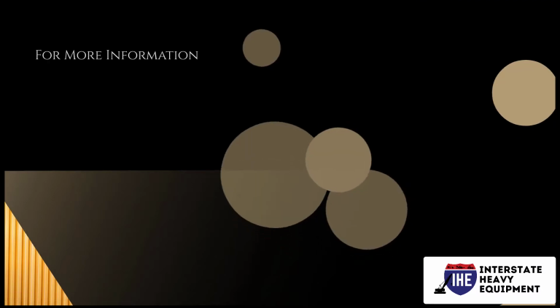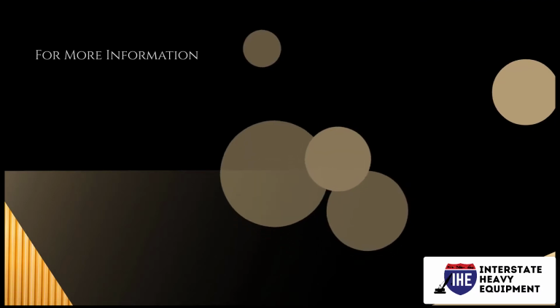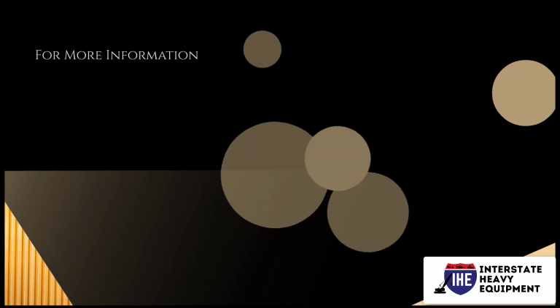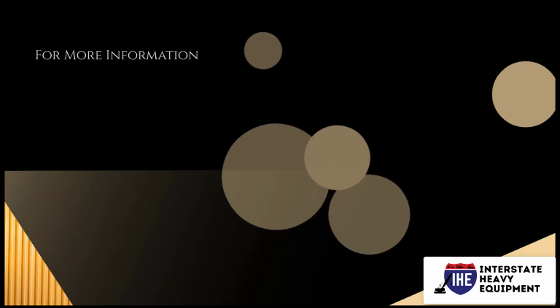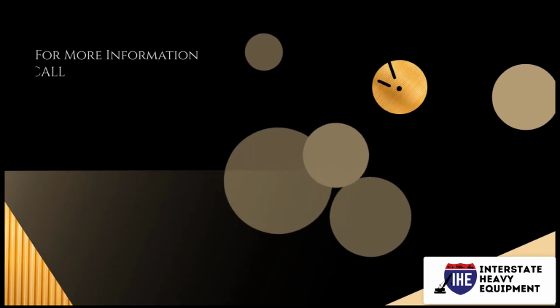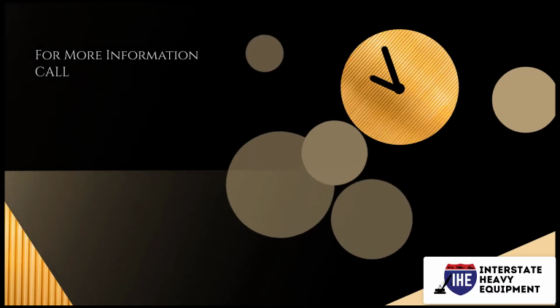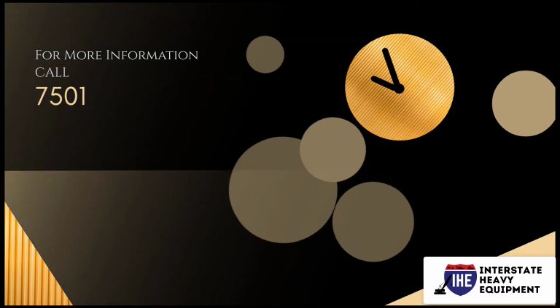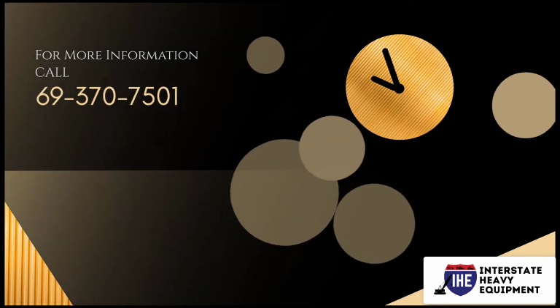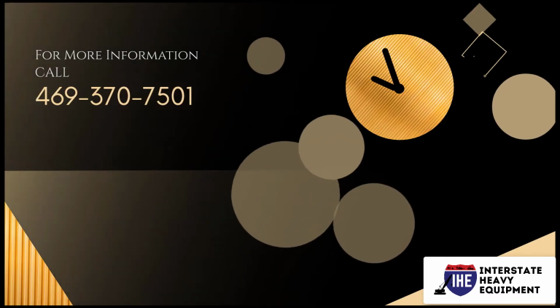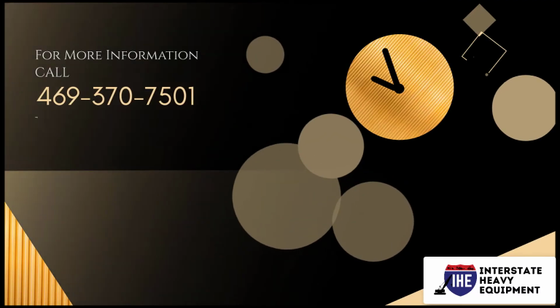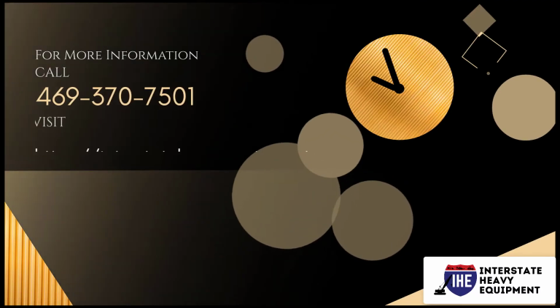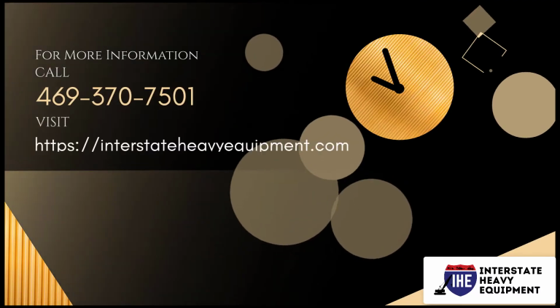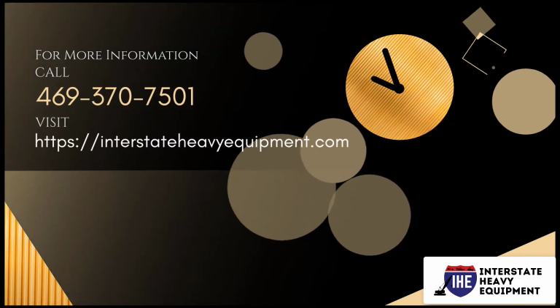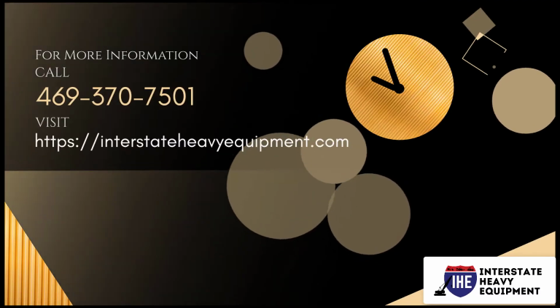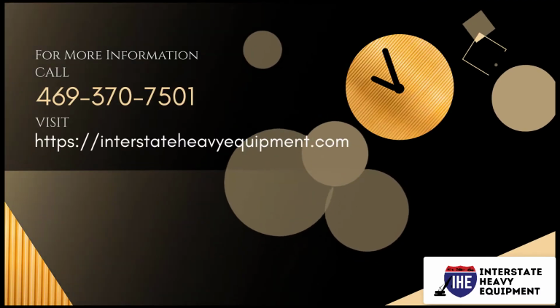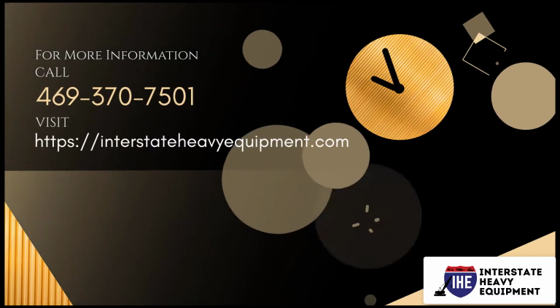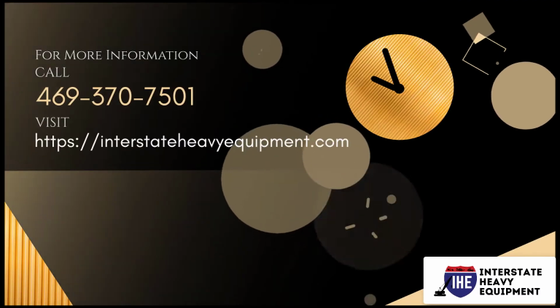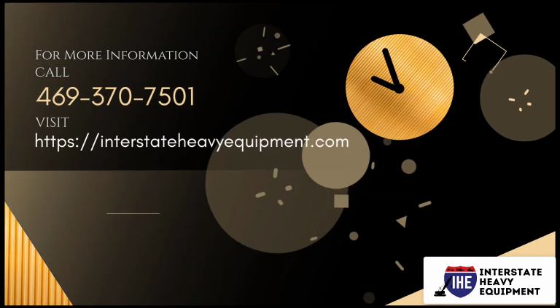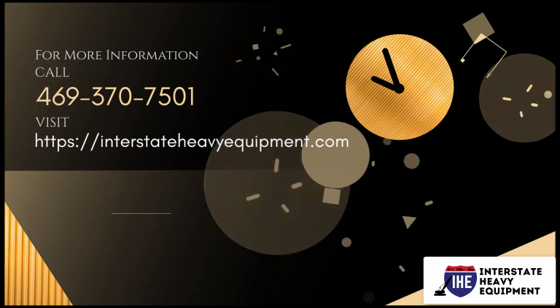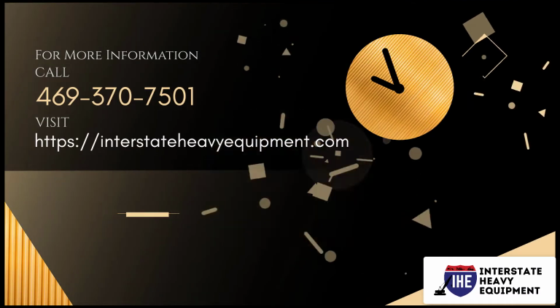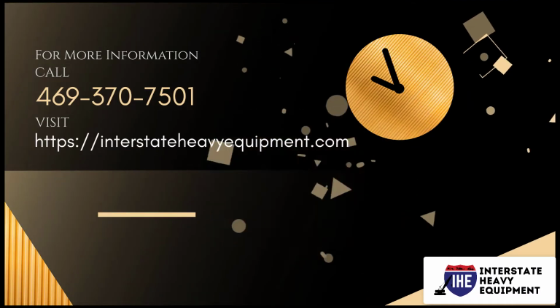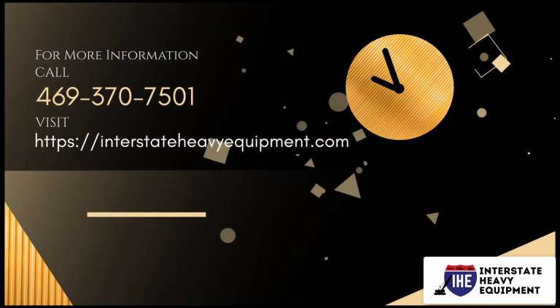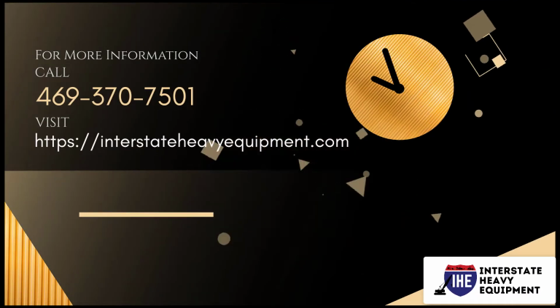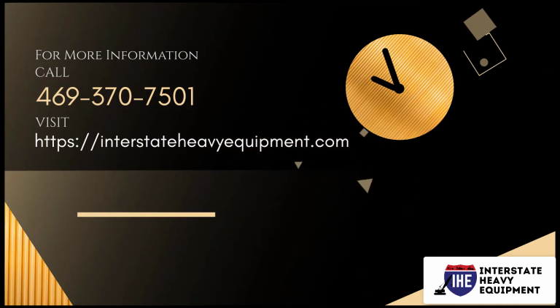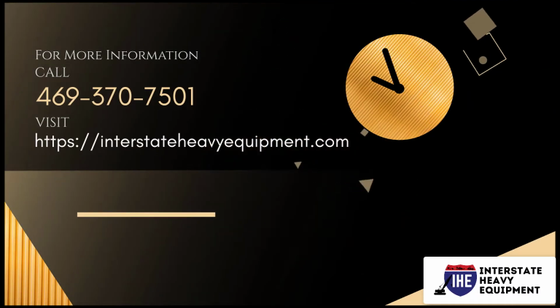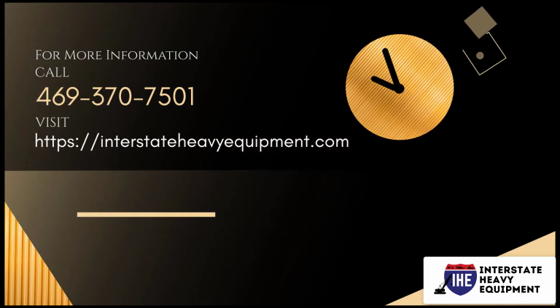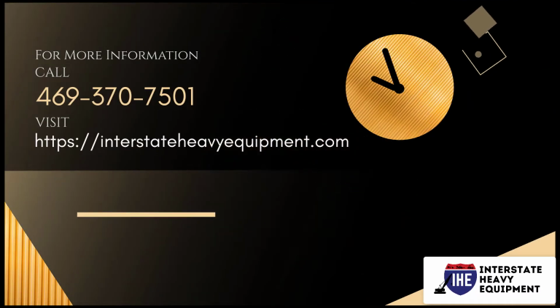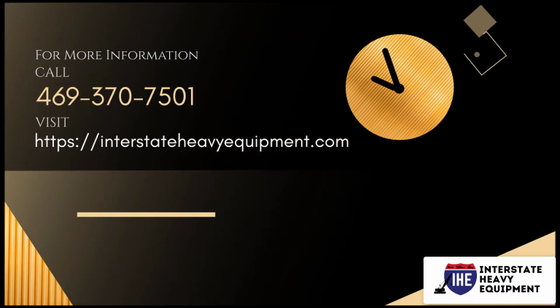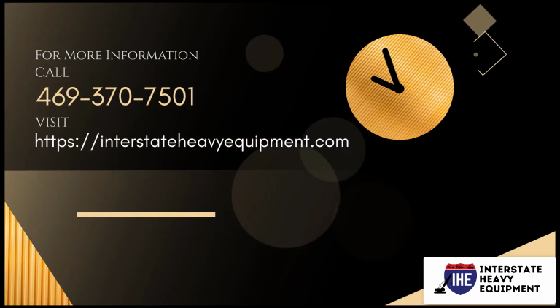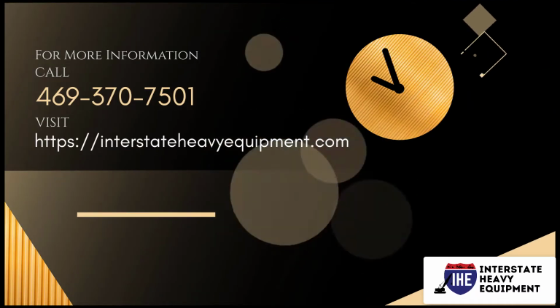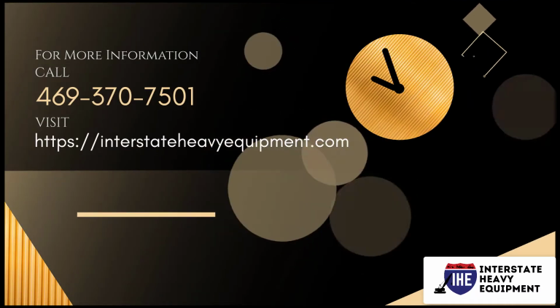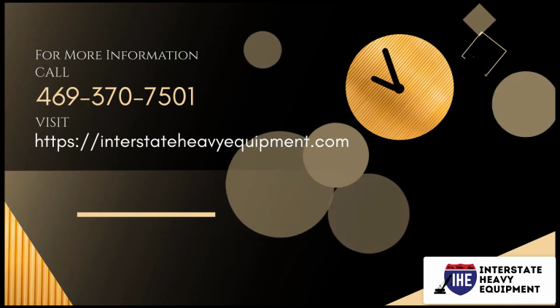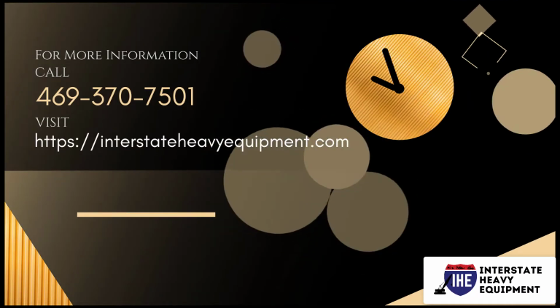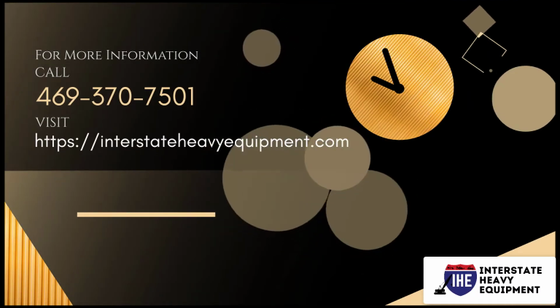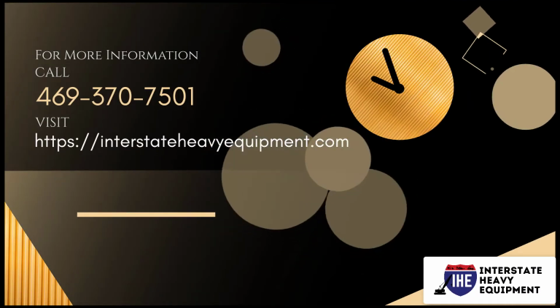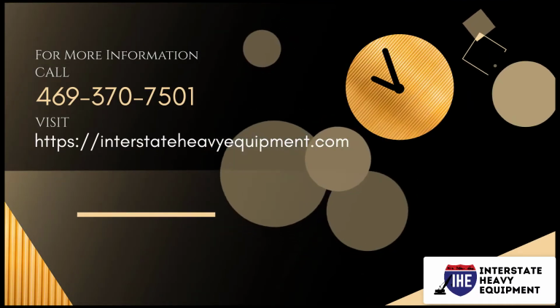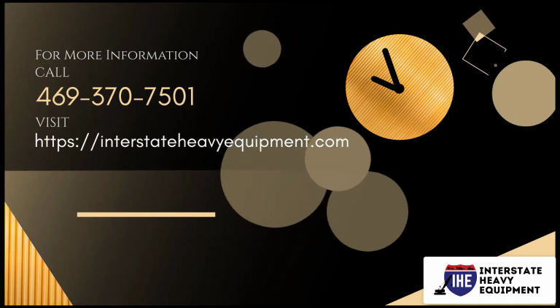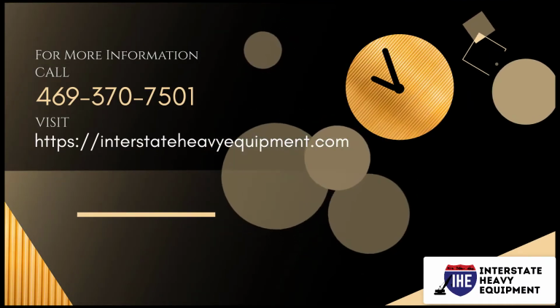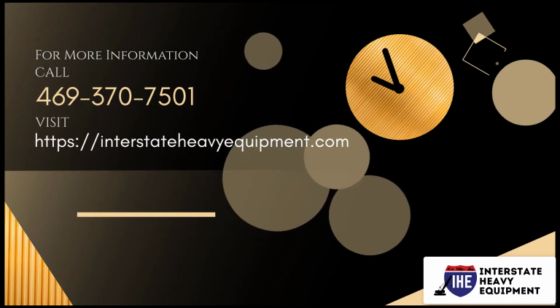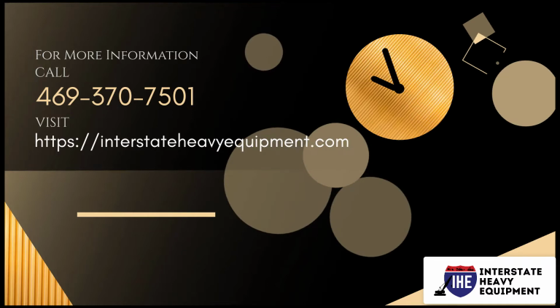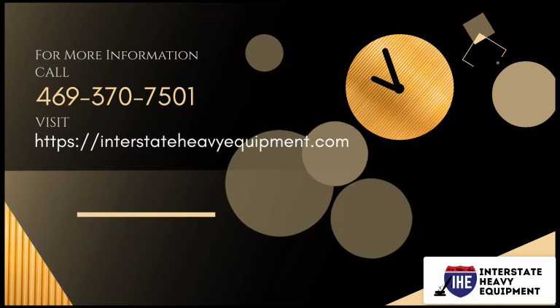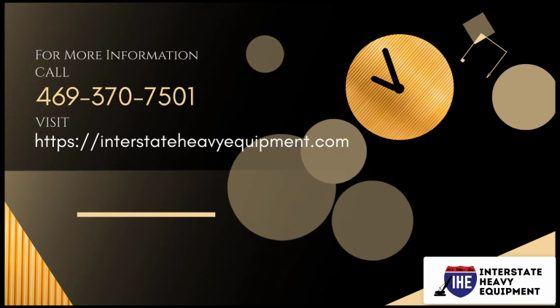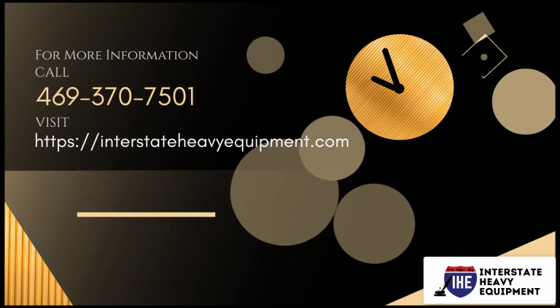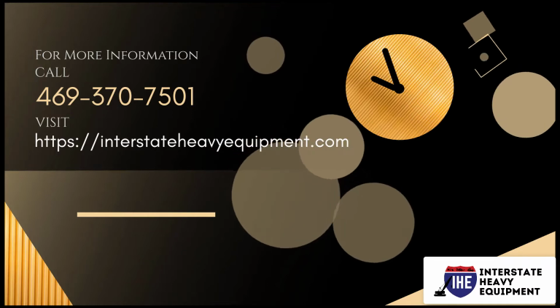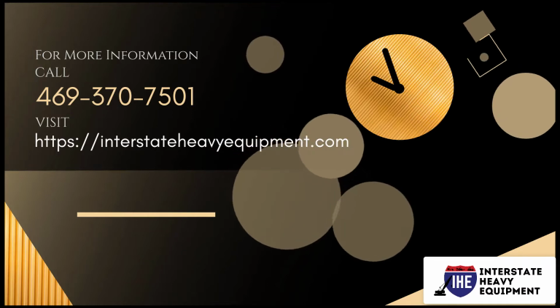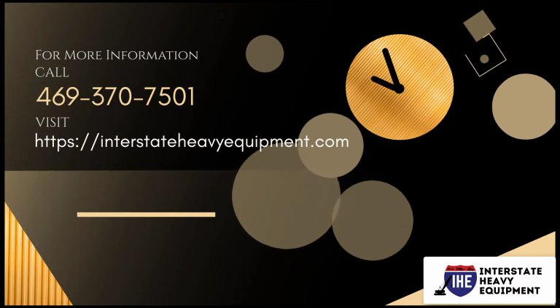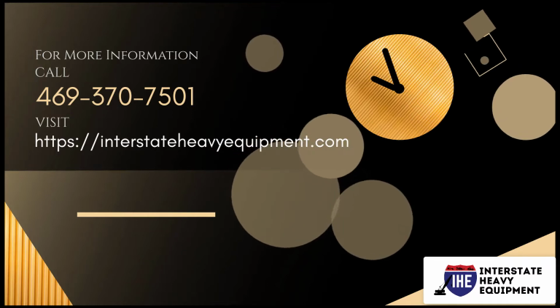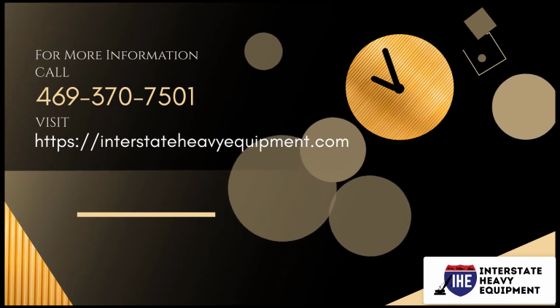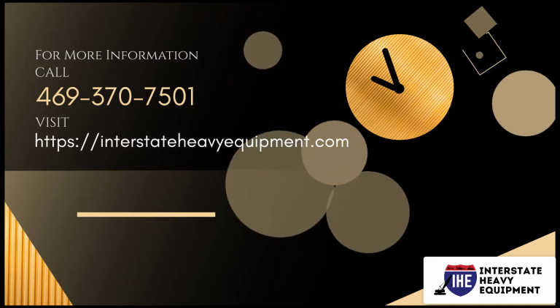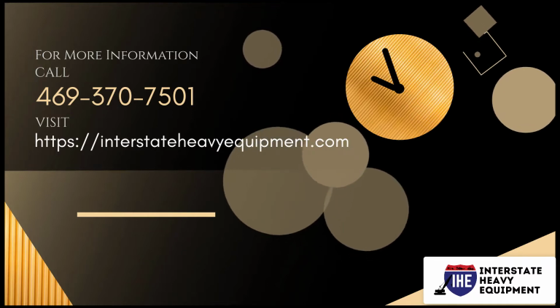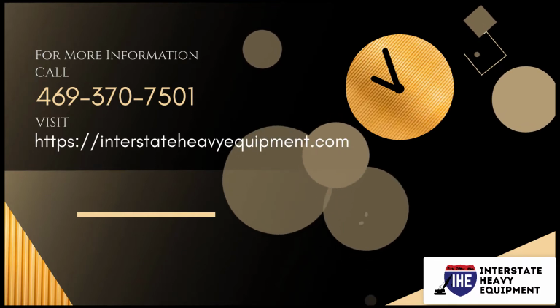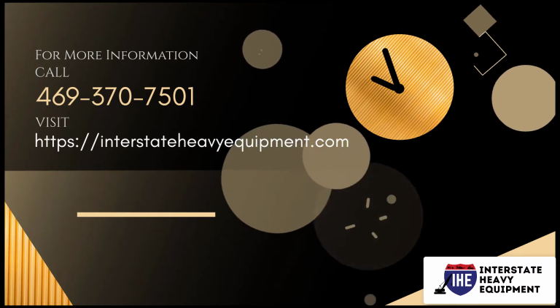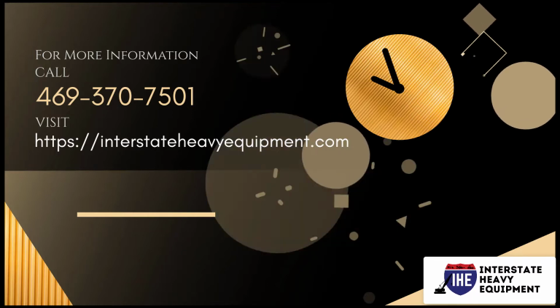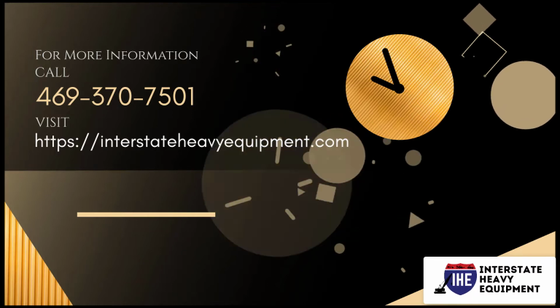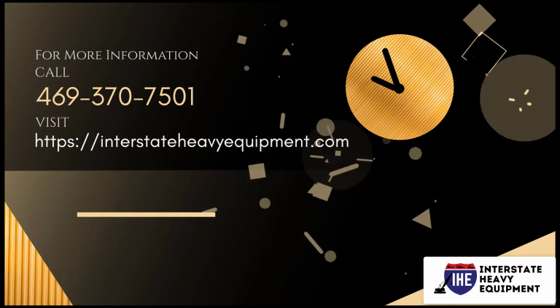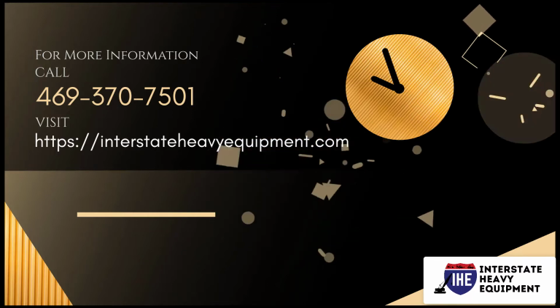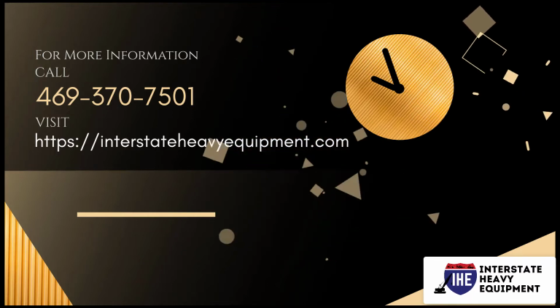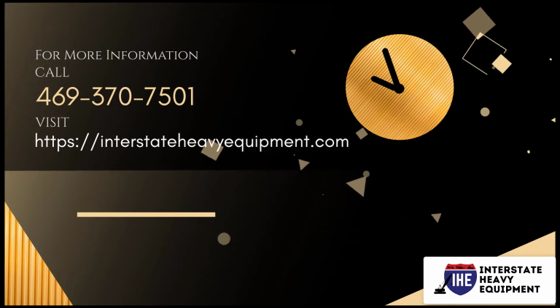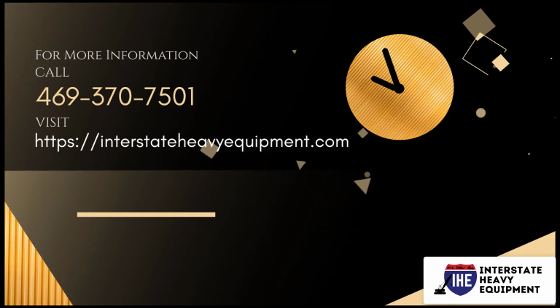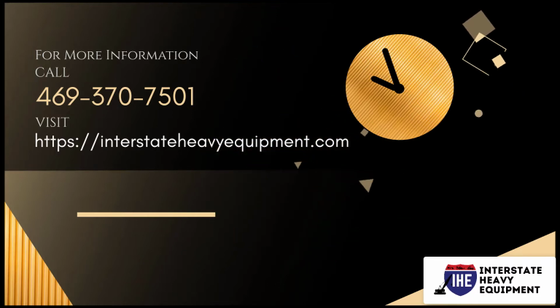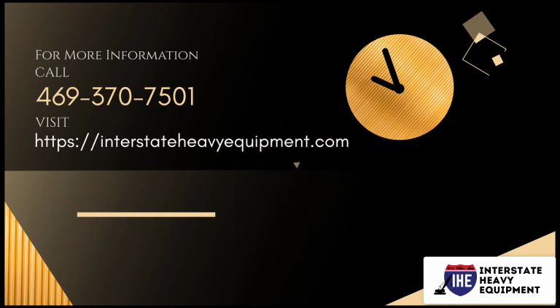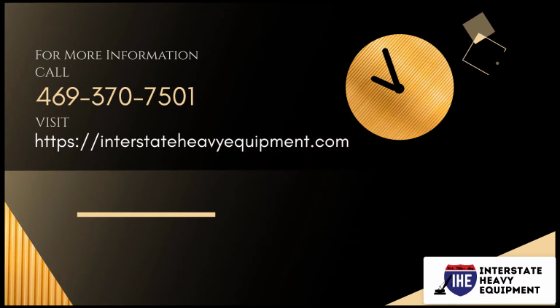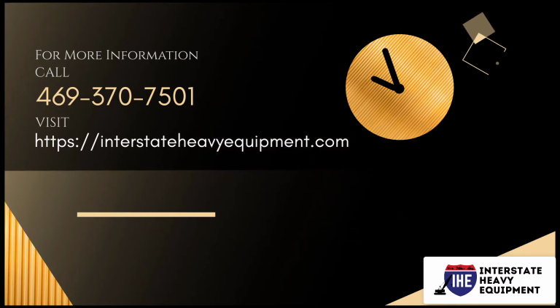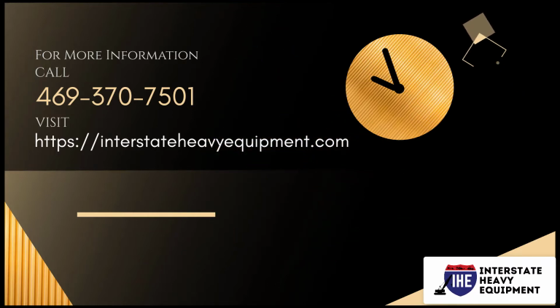For more information, call 469-370-7501 or visit interstateheadyequipment.com.